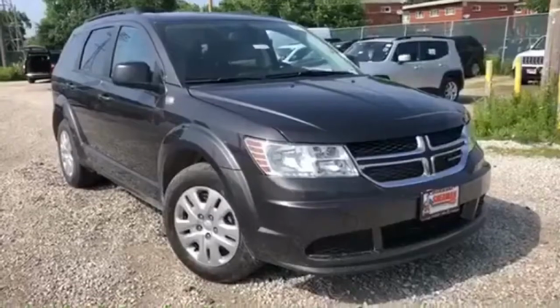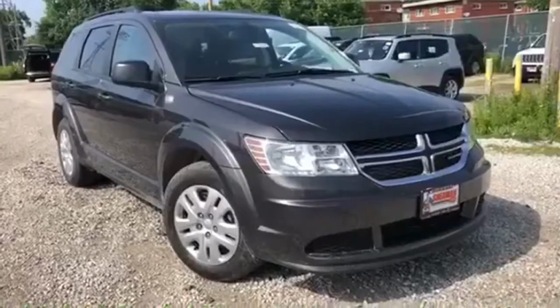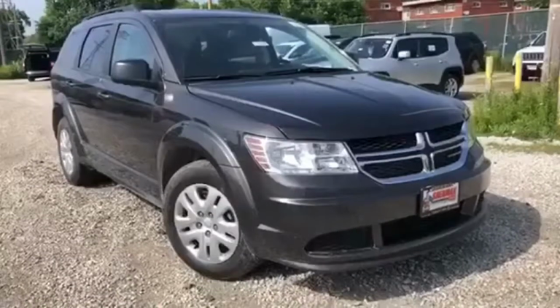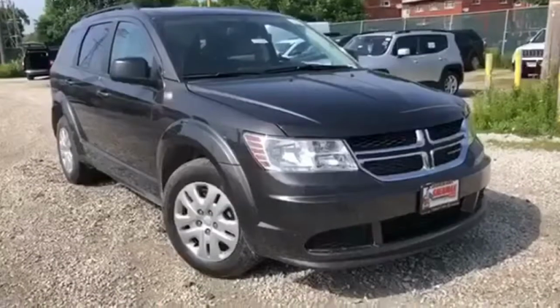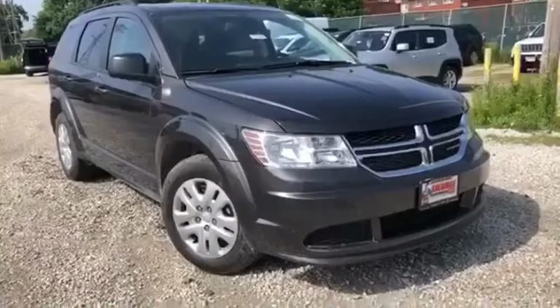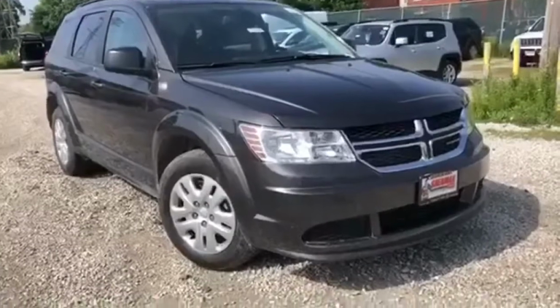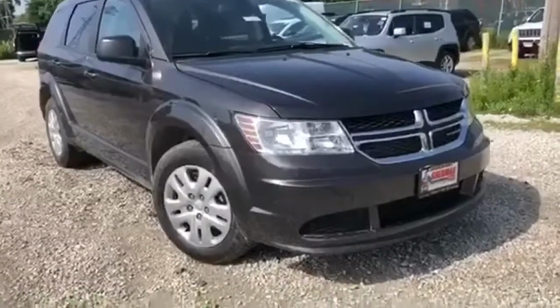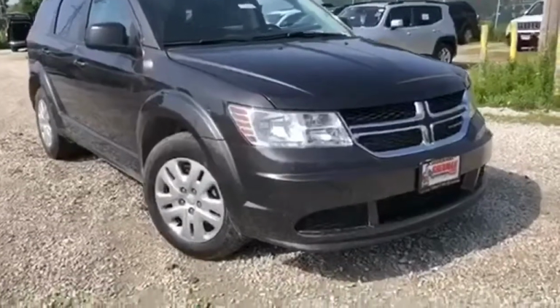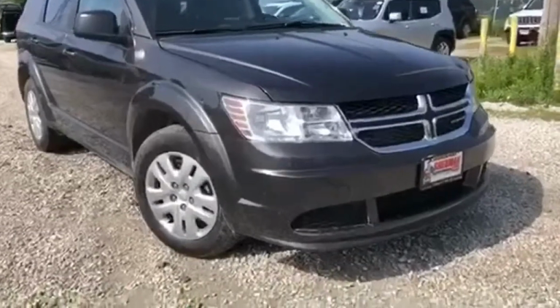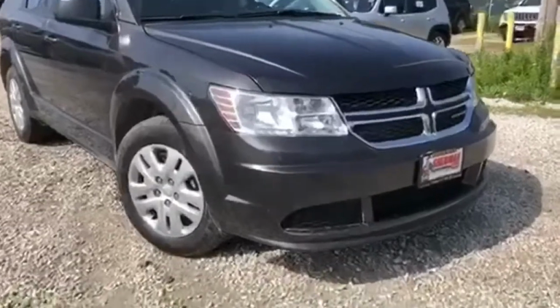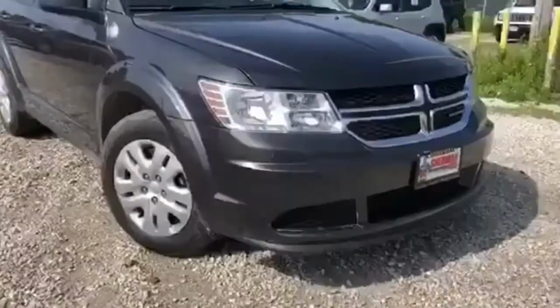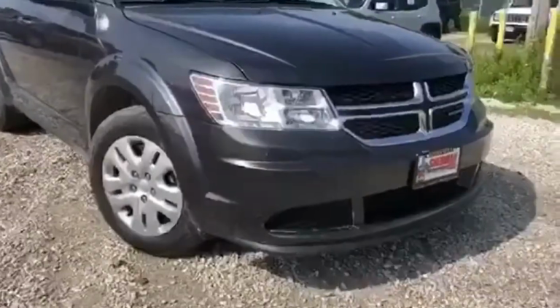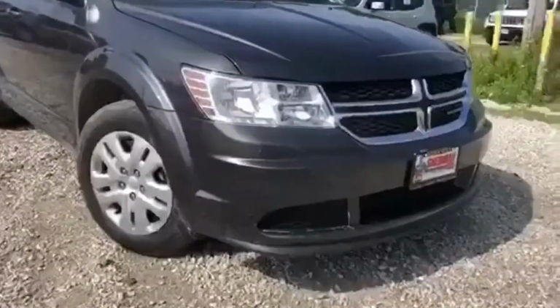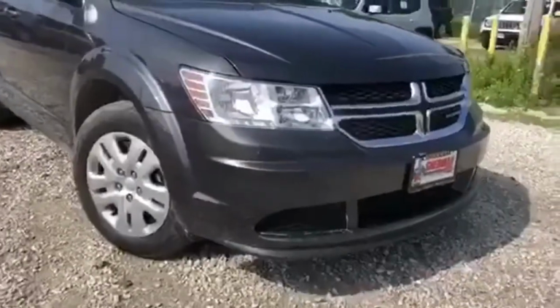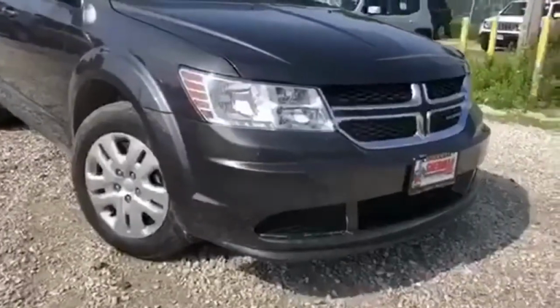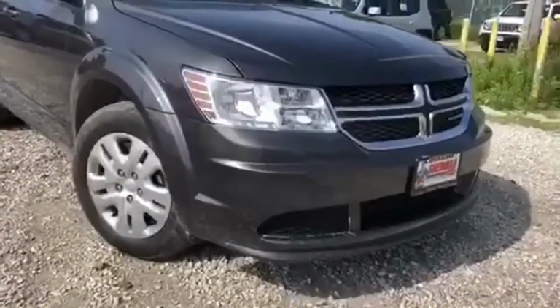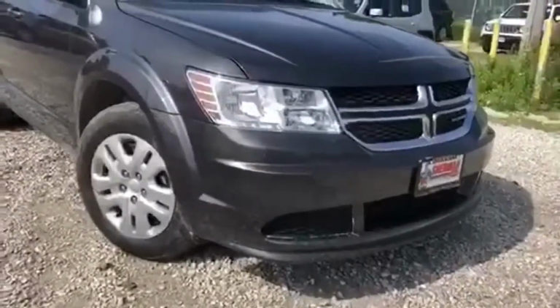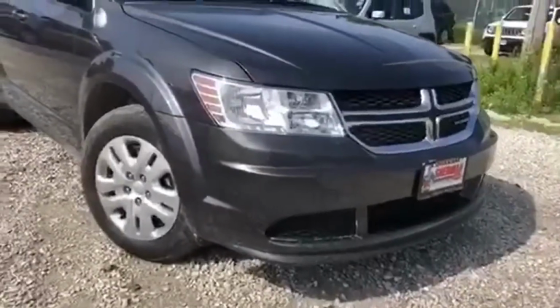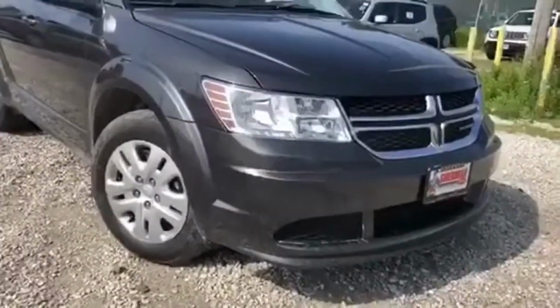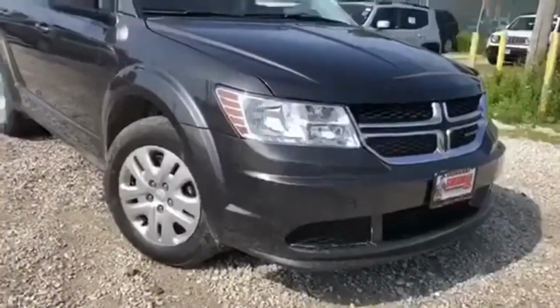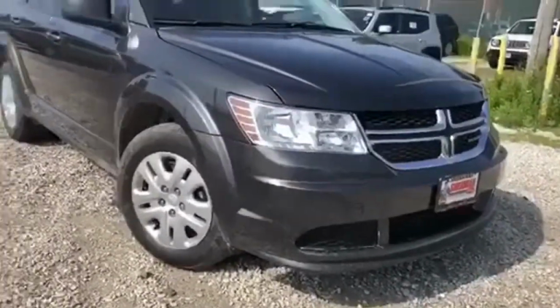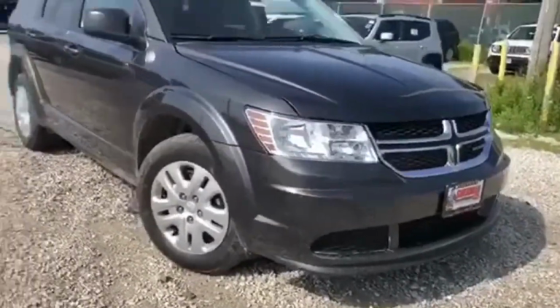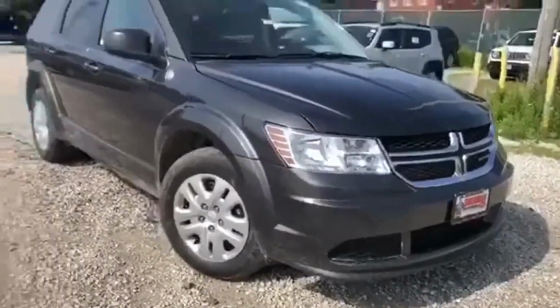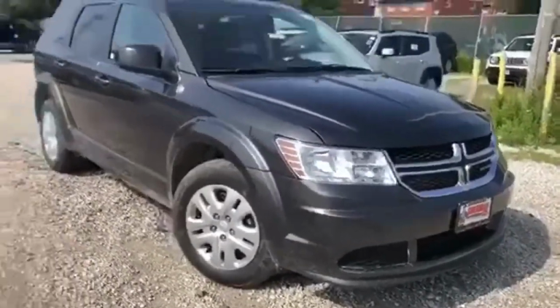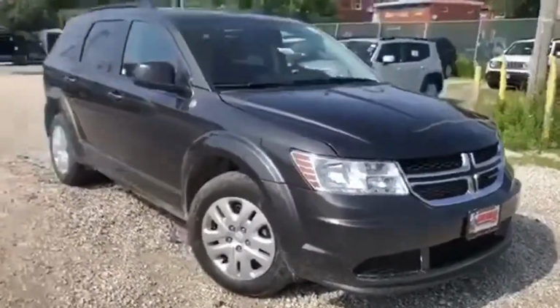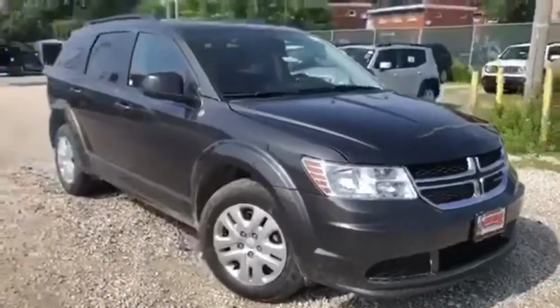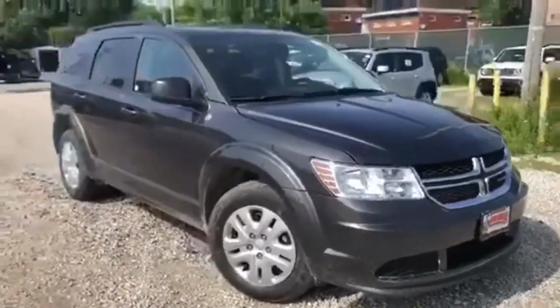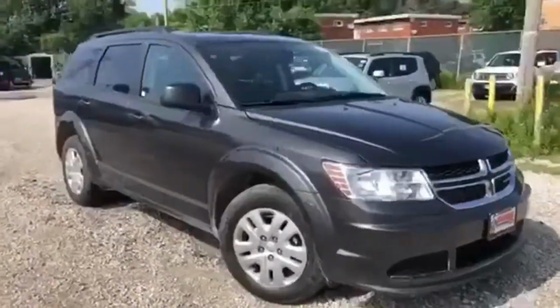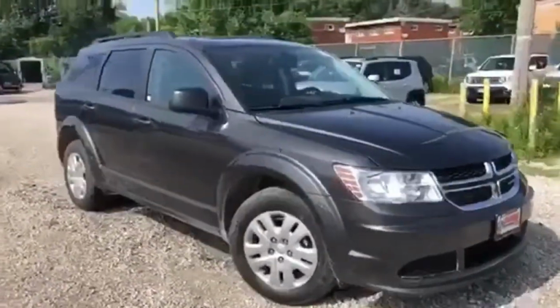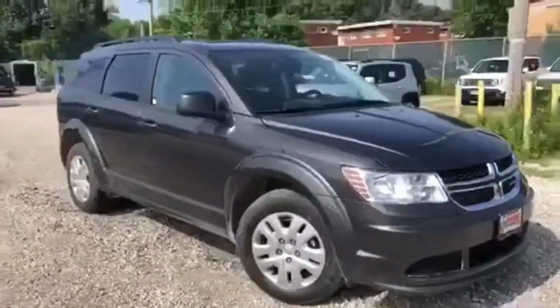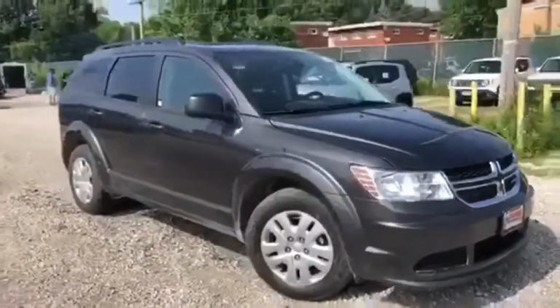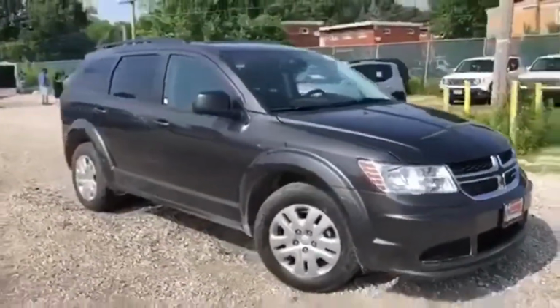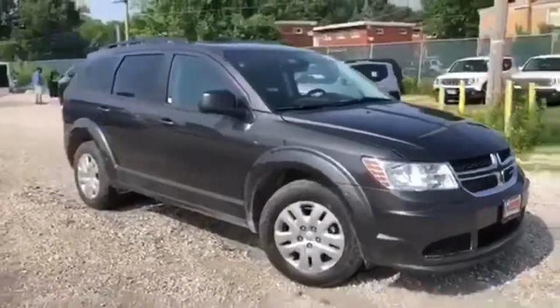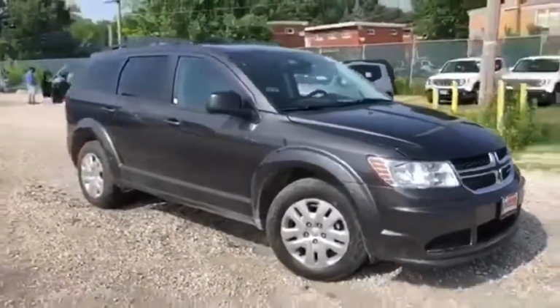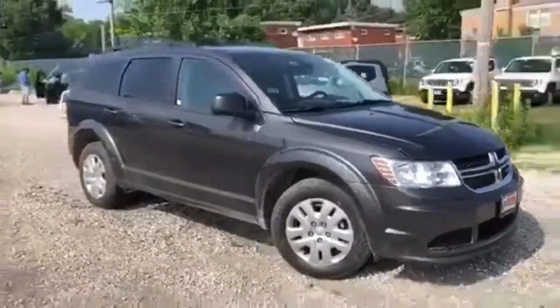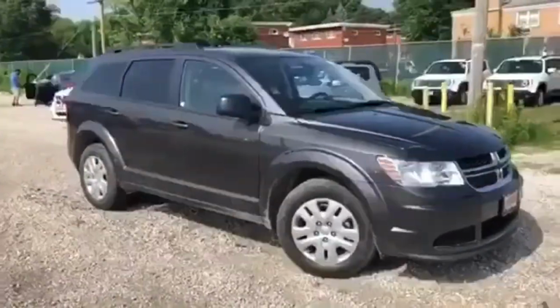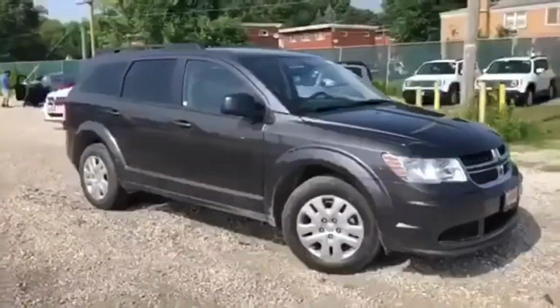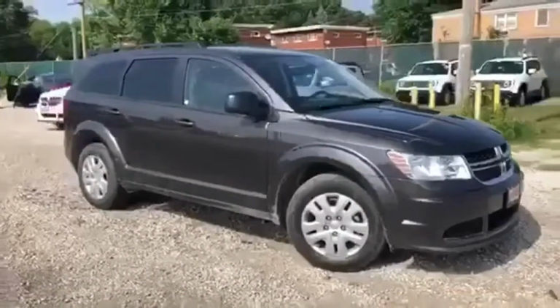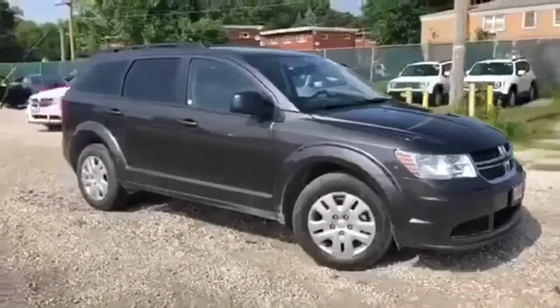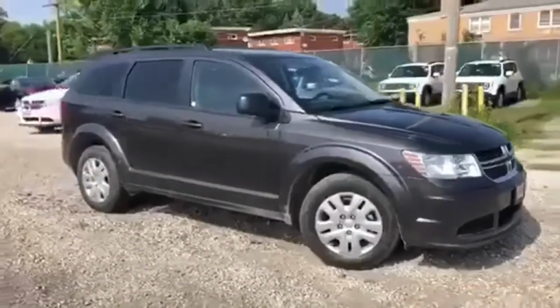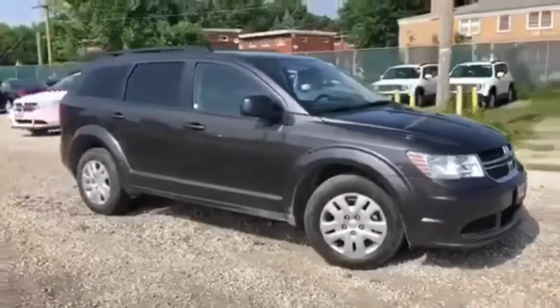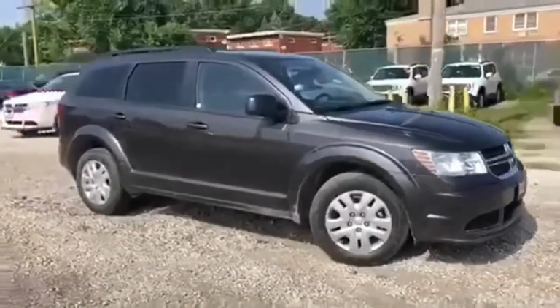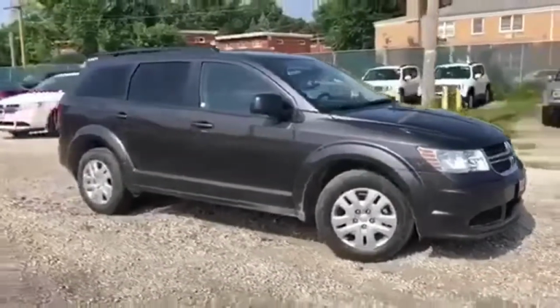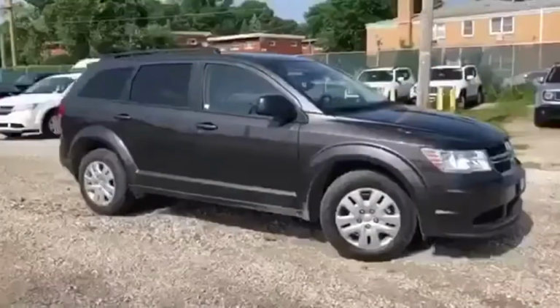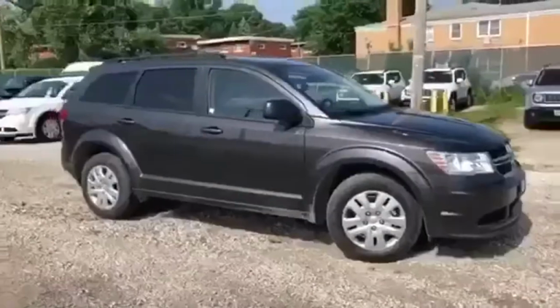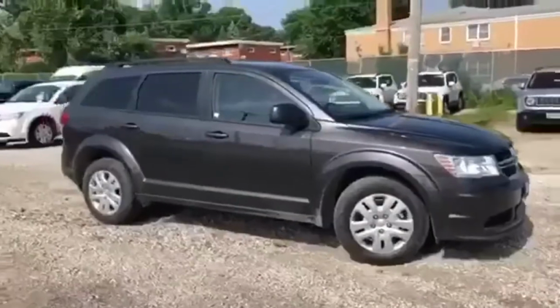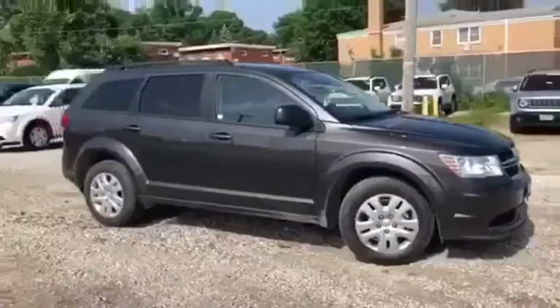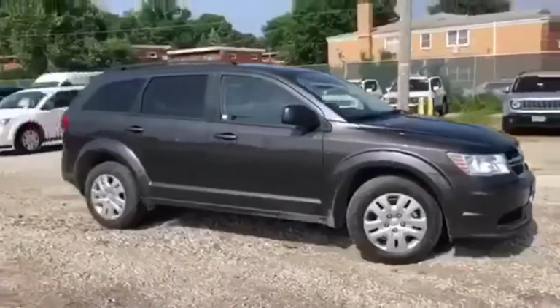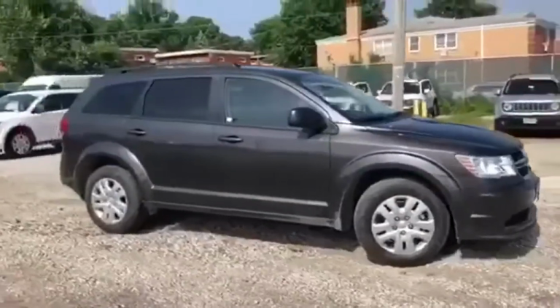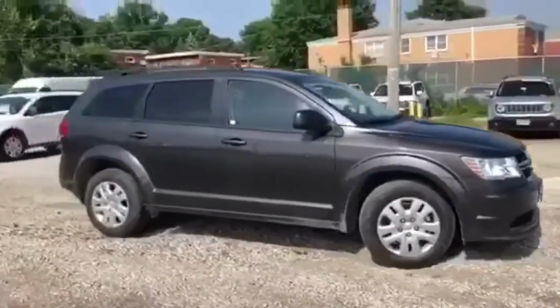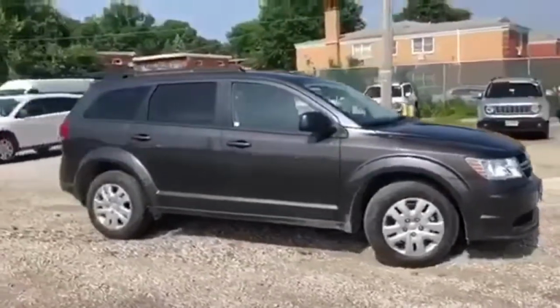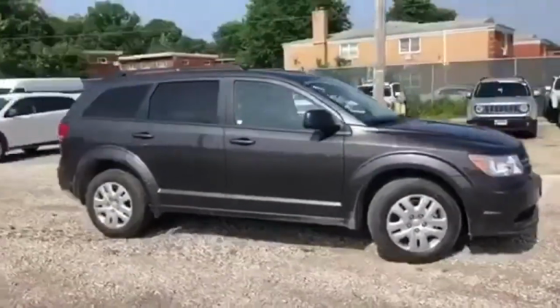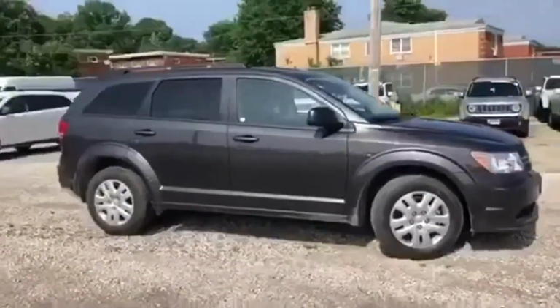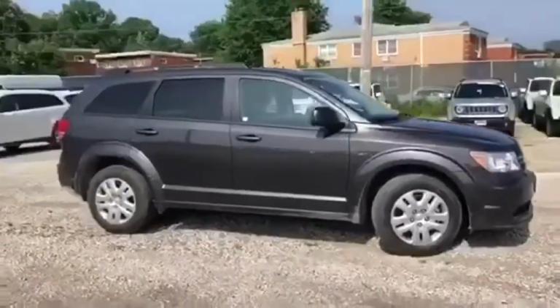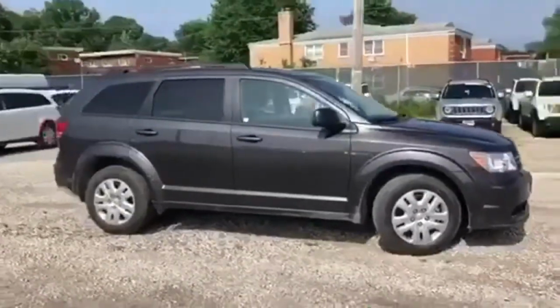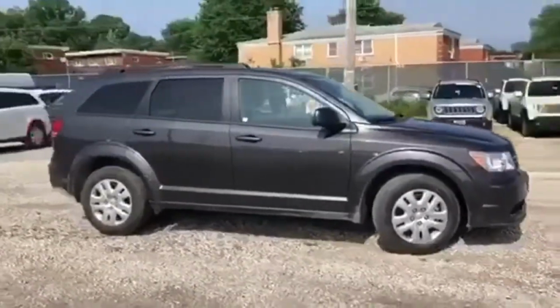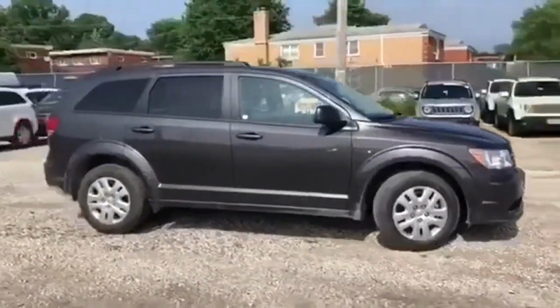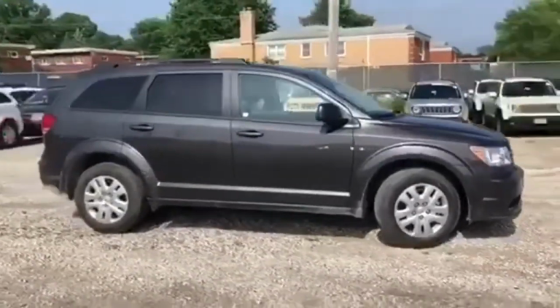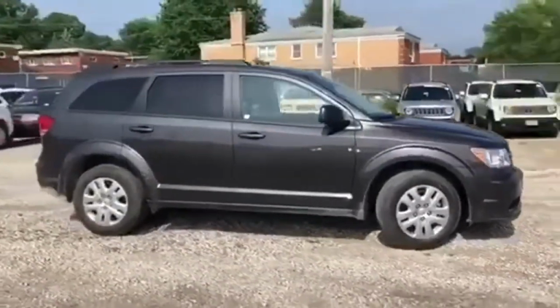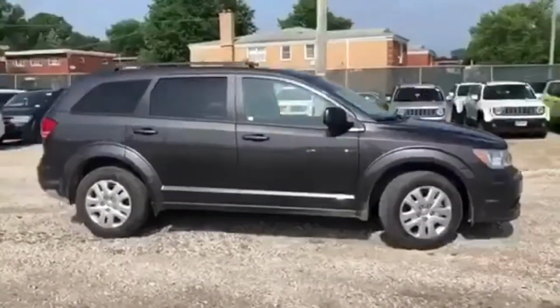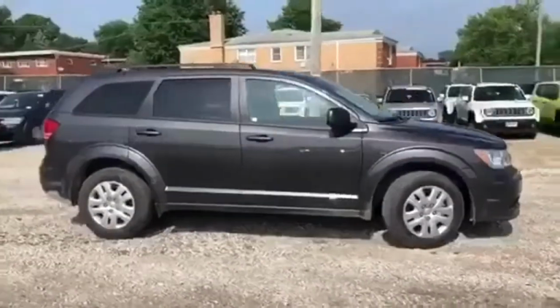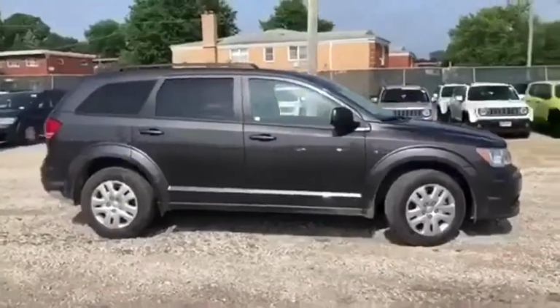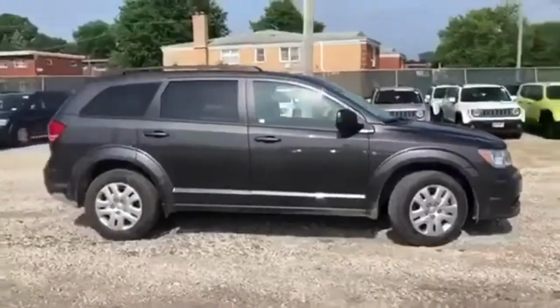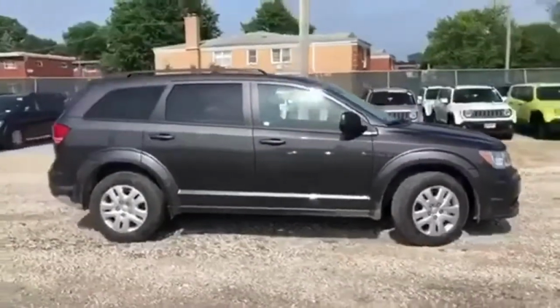Here's a new 2018 Dodge Journey. Every Dodge delivers a signature thrill, and it comes with all the amenities you need.